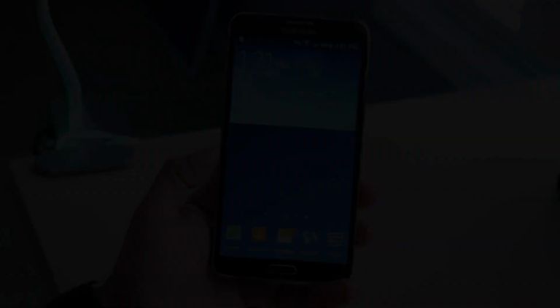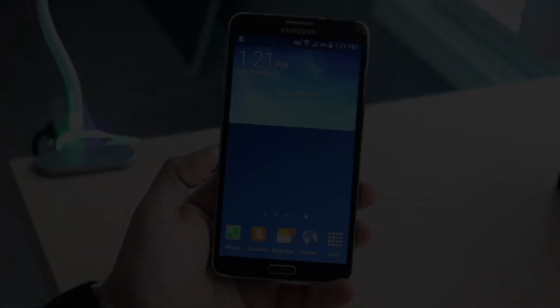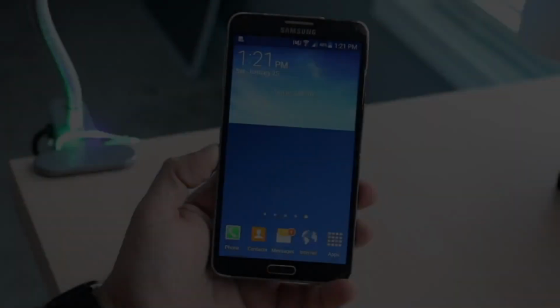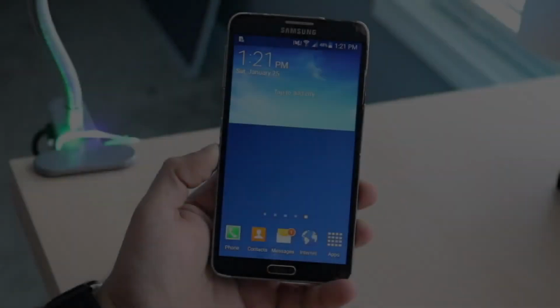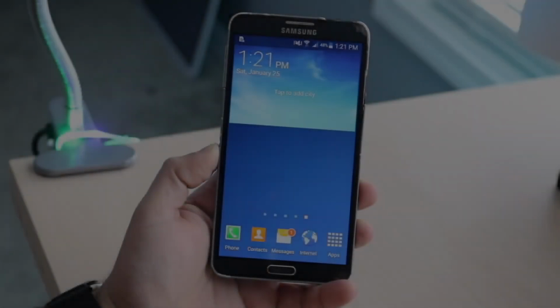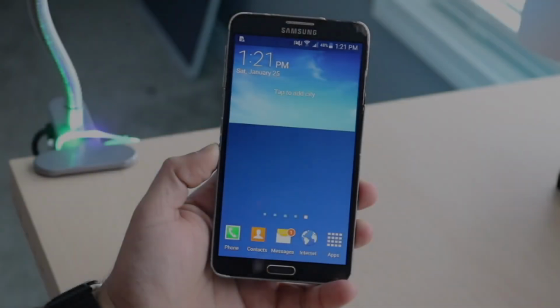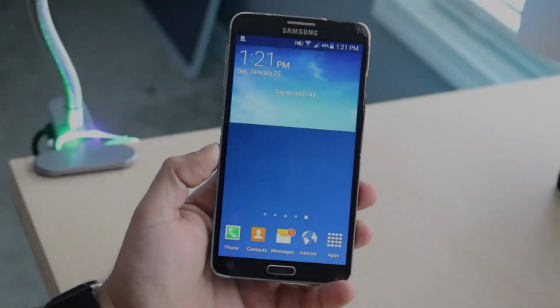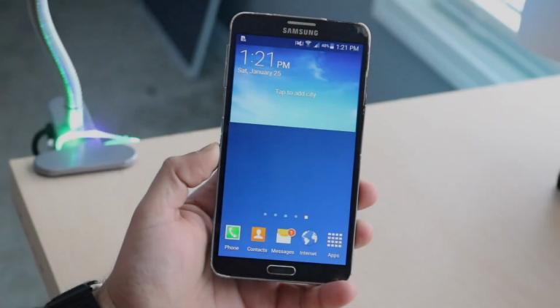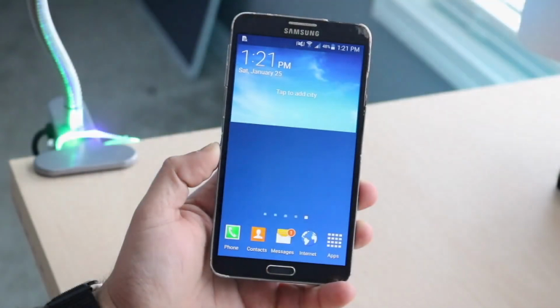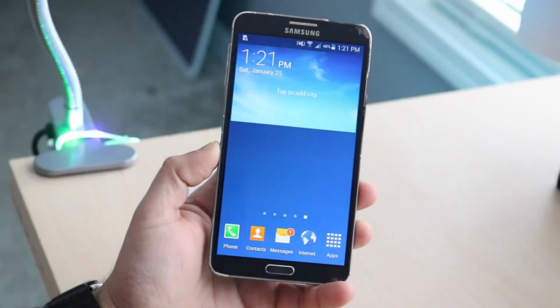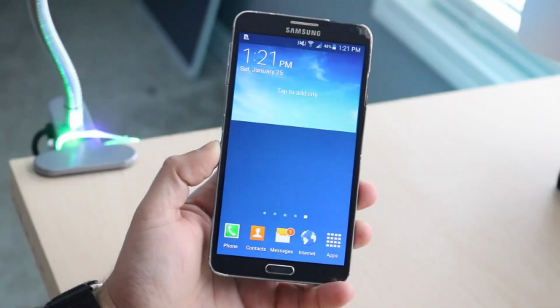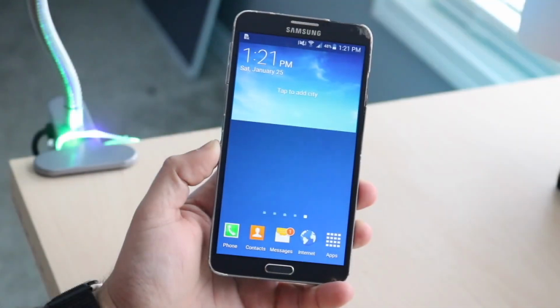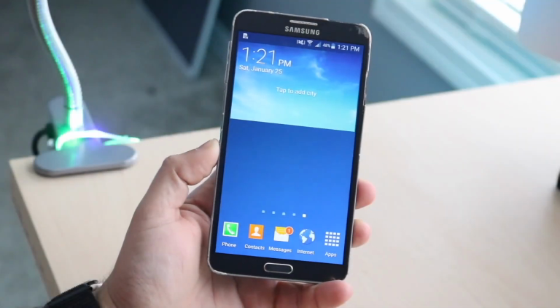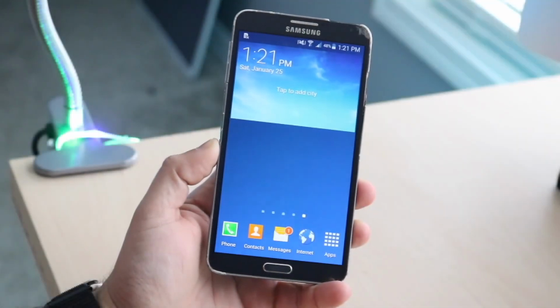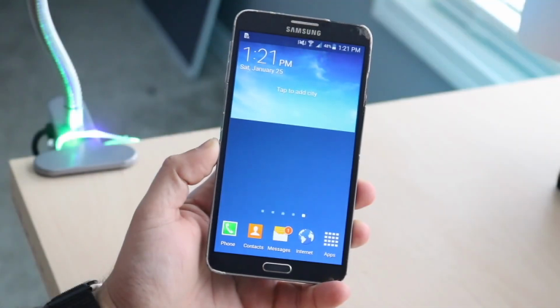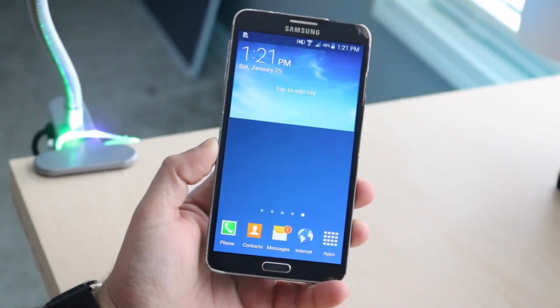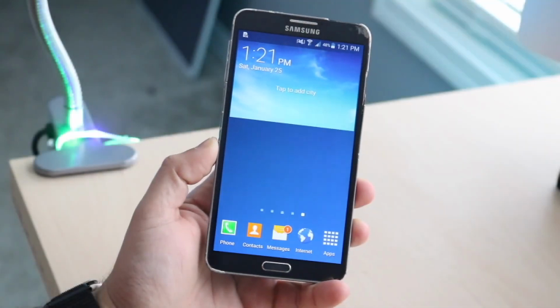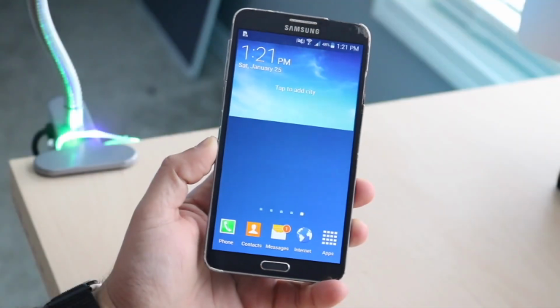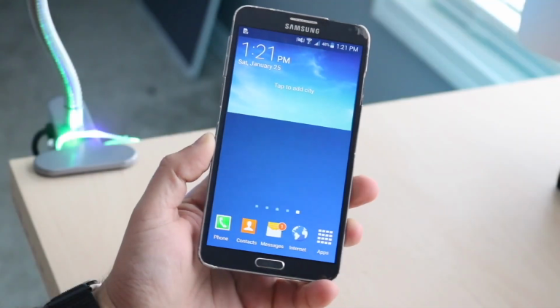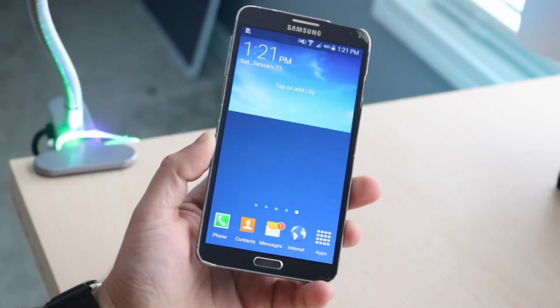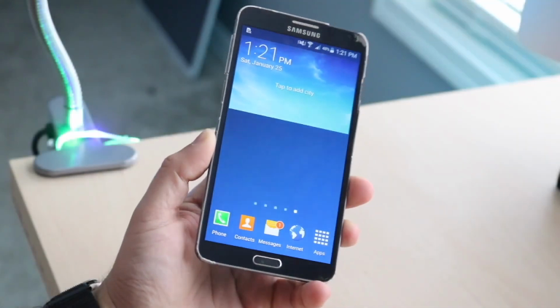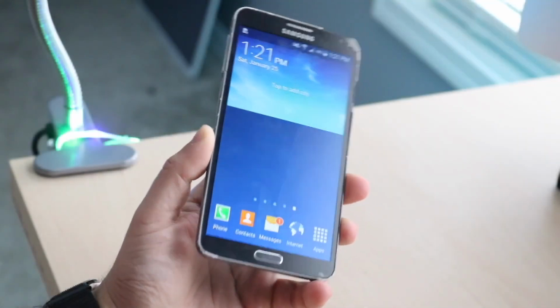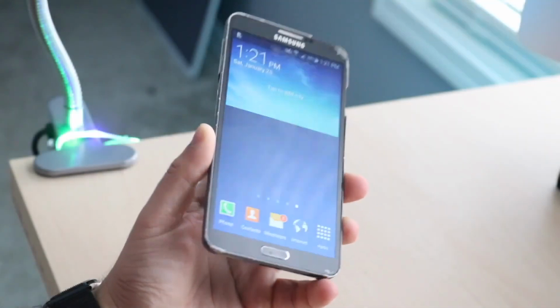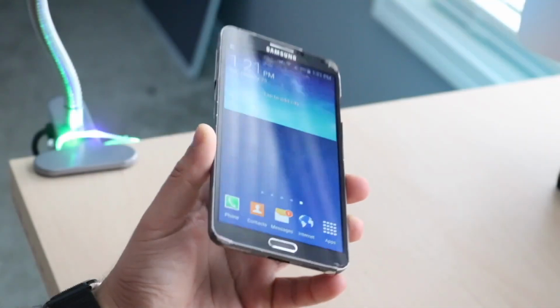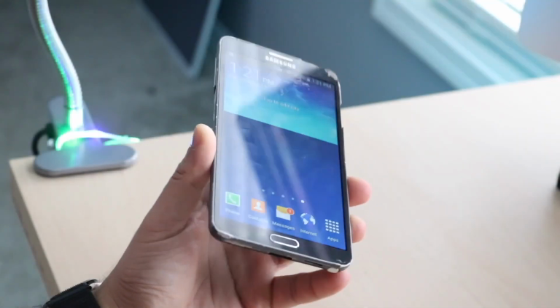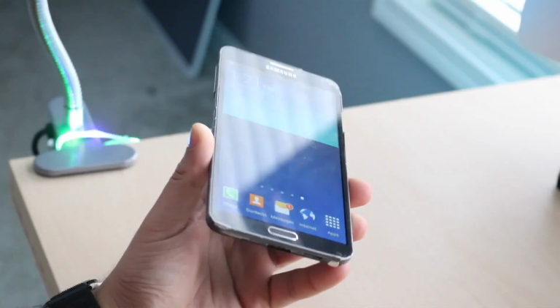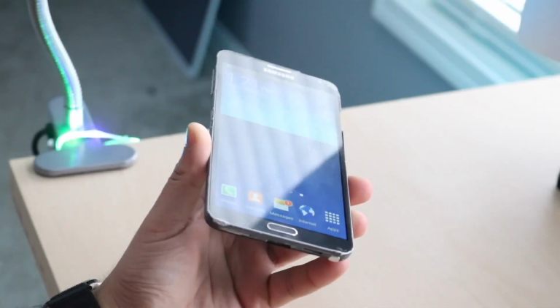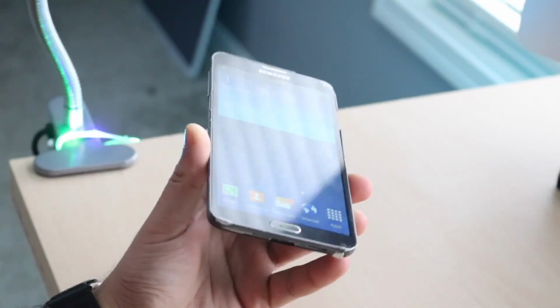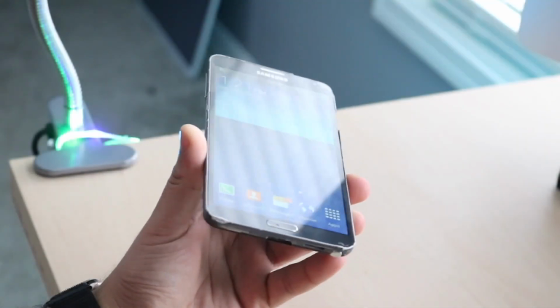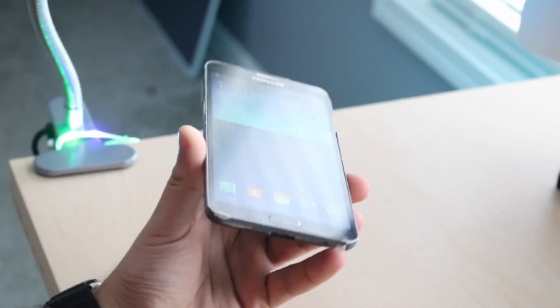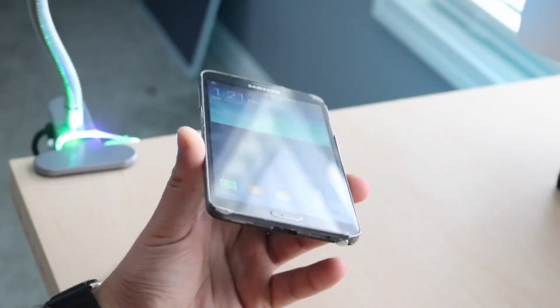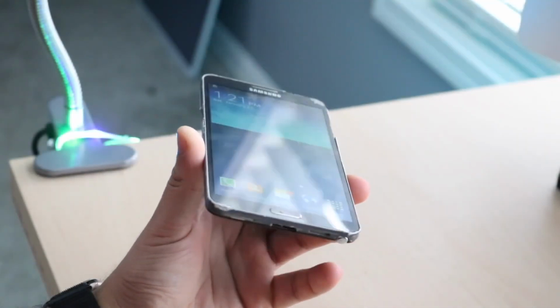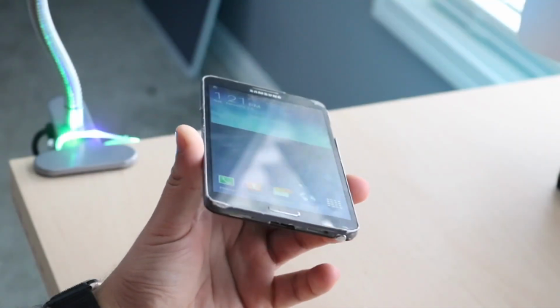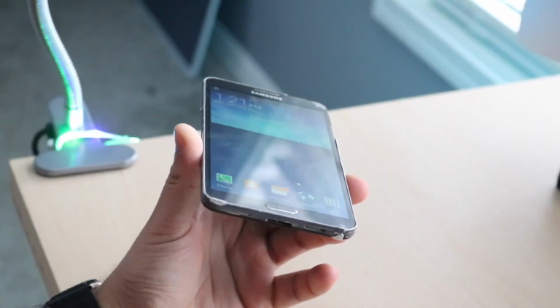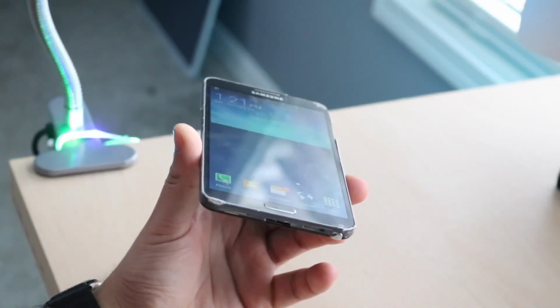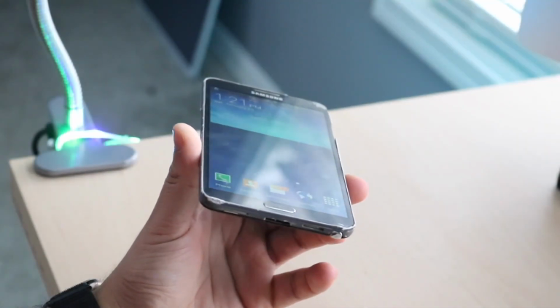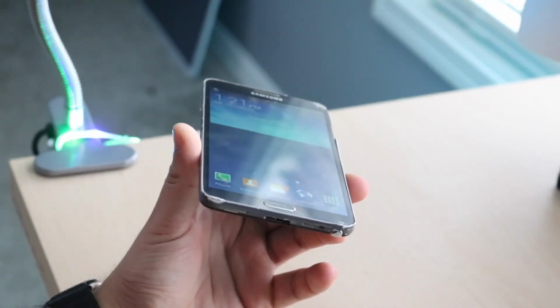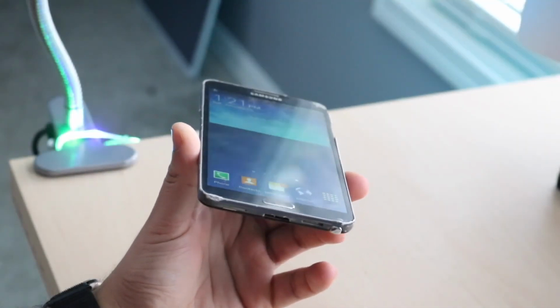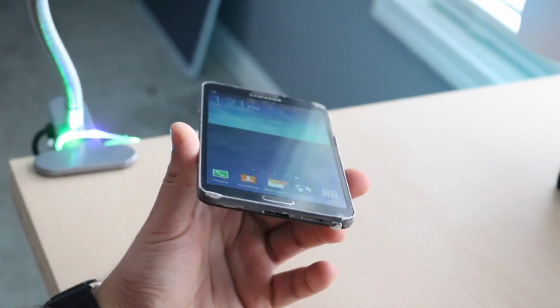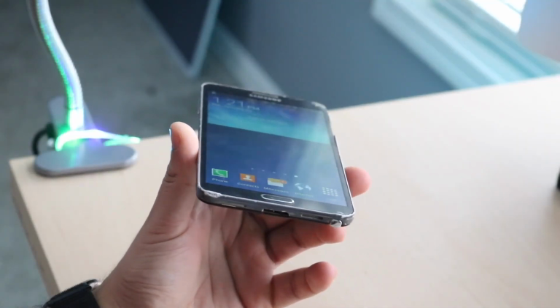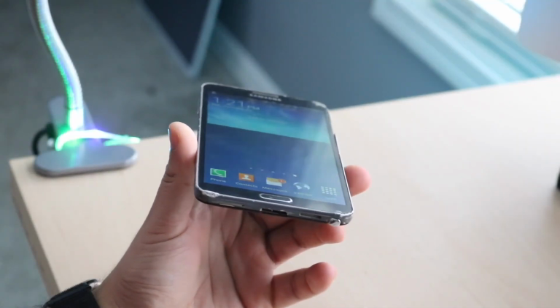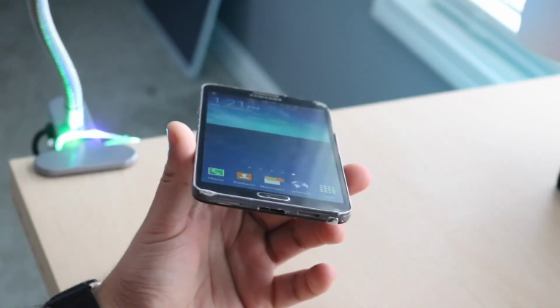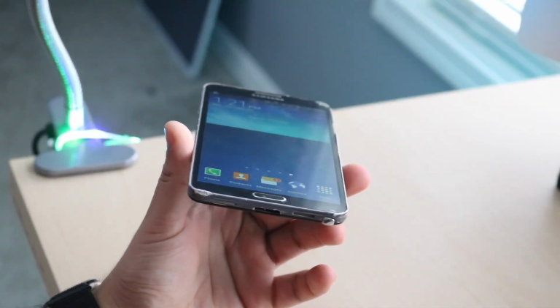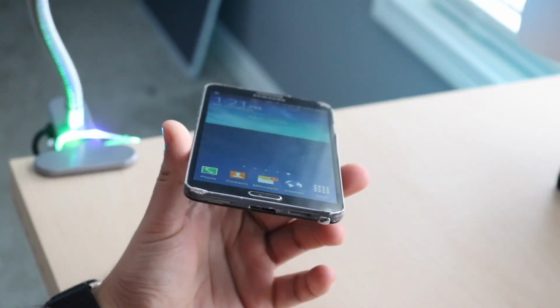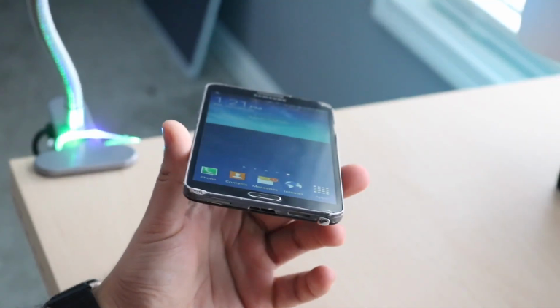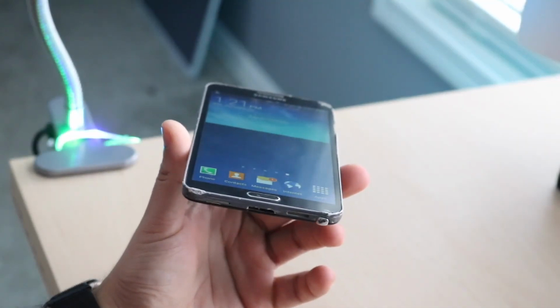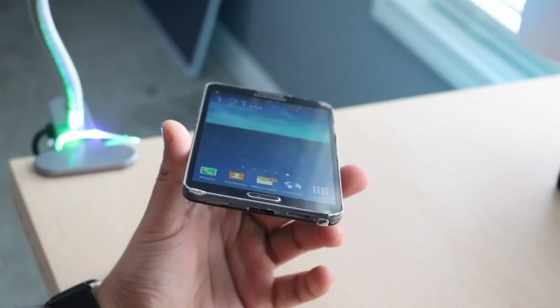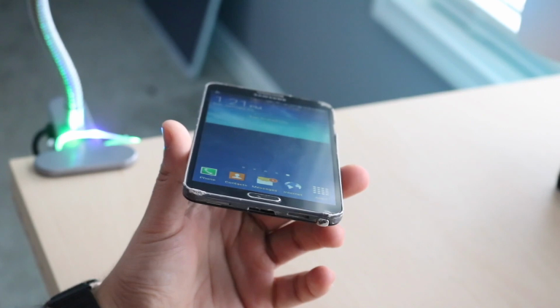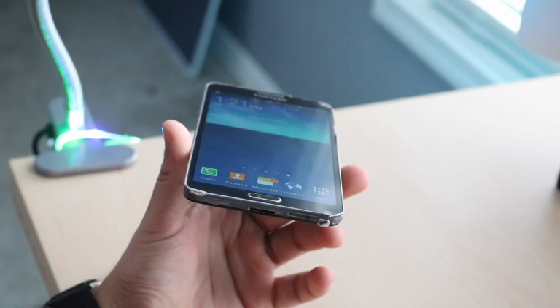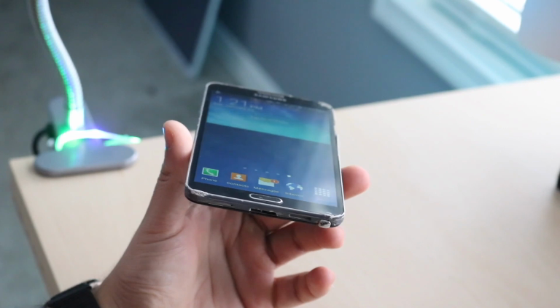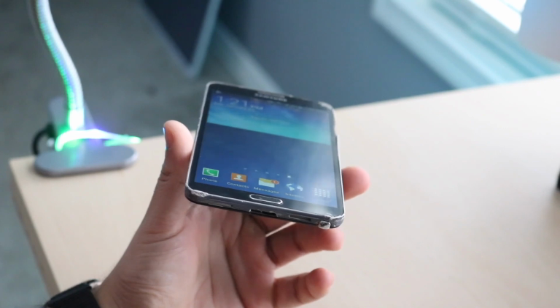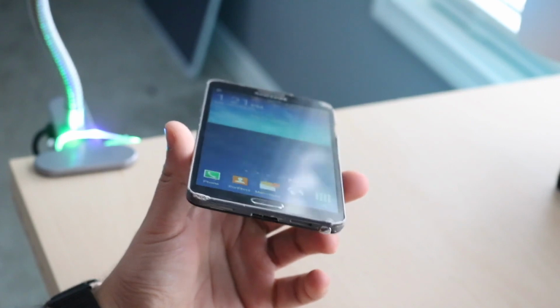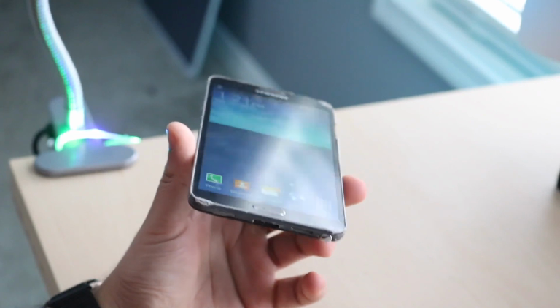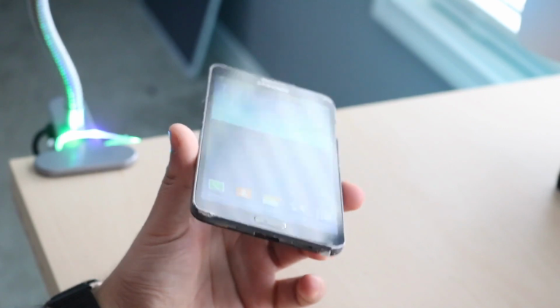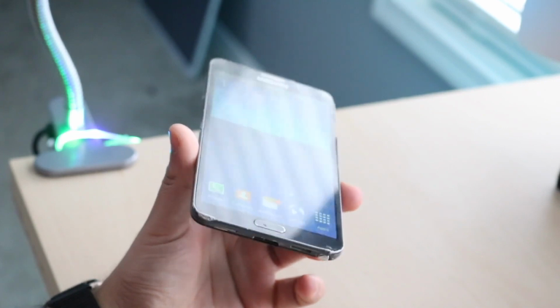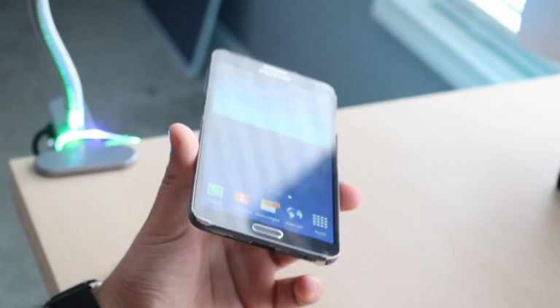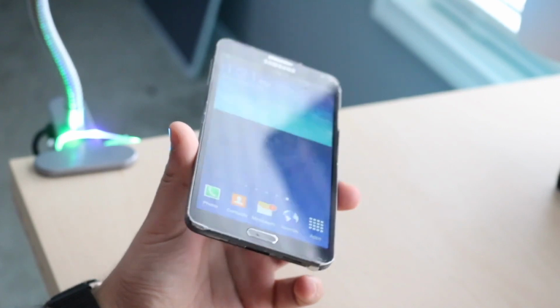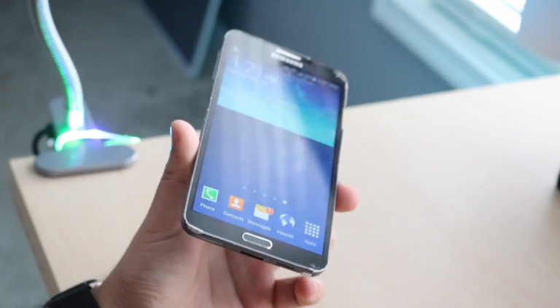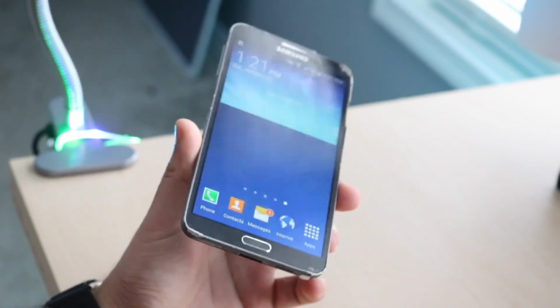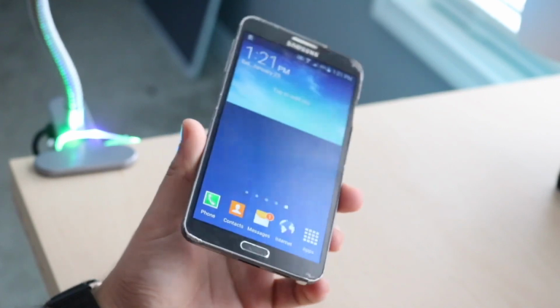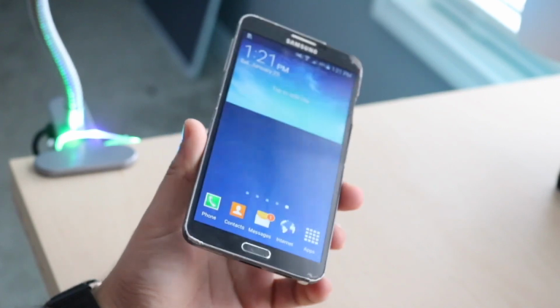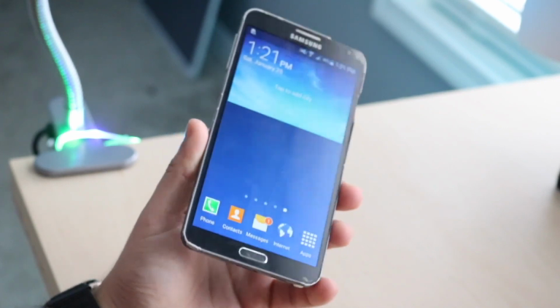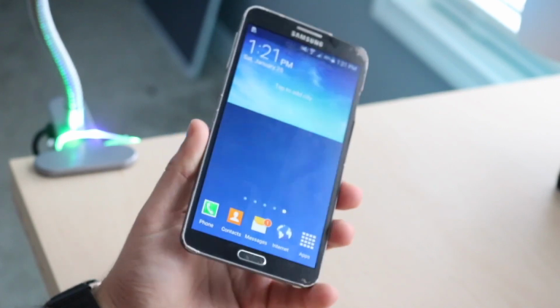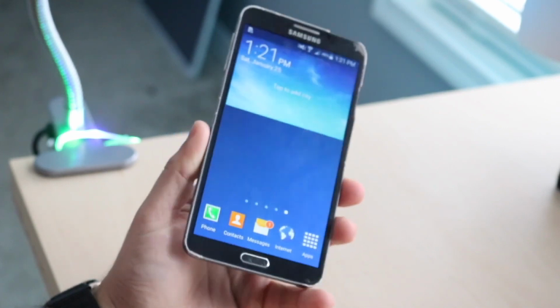Welcome back everyone. Let's go ahead and talk about none other than the Samsung Galaxy Note 3 and see how it holds up in 2021.